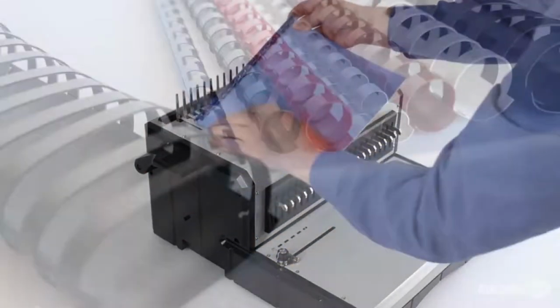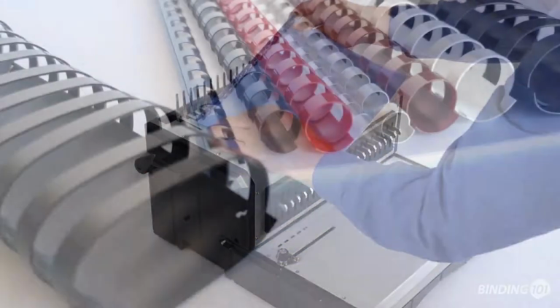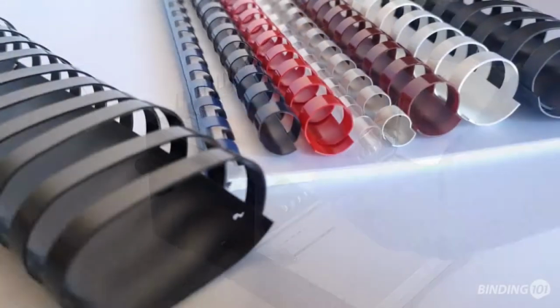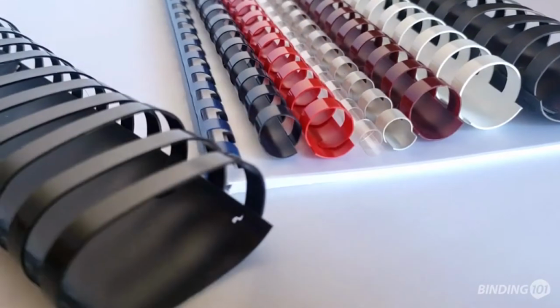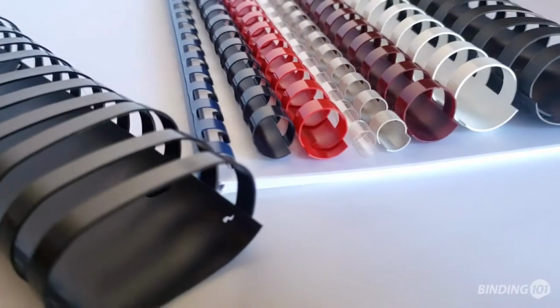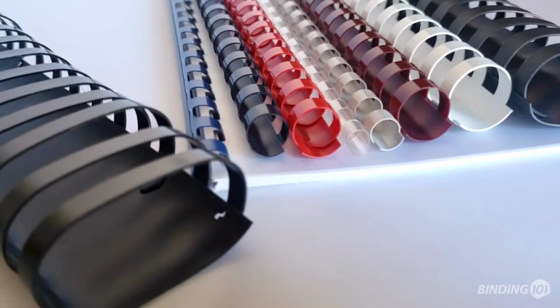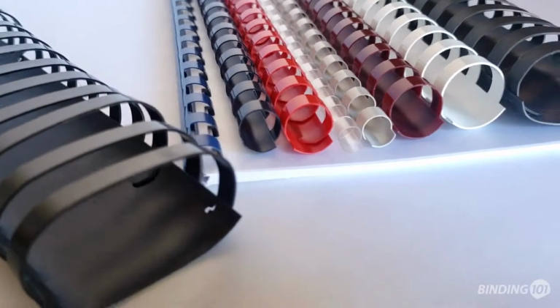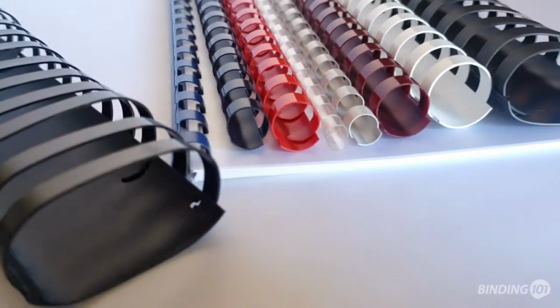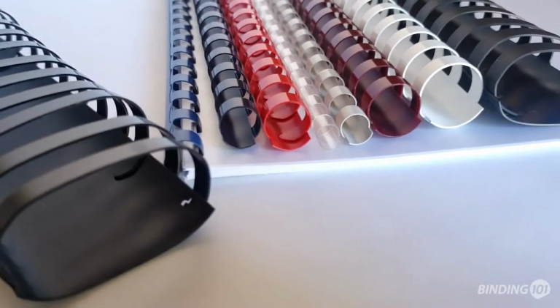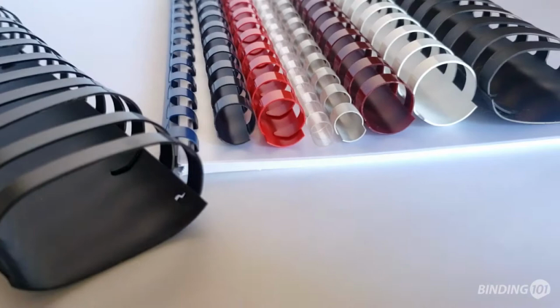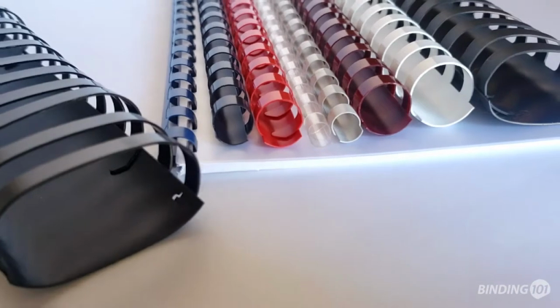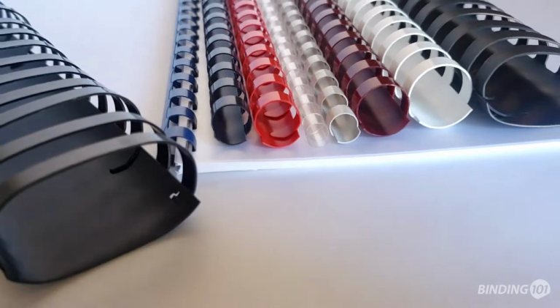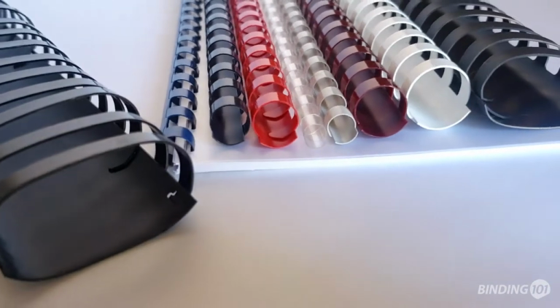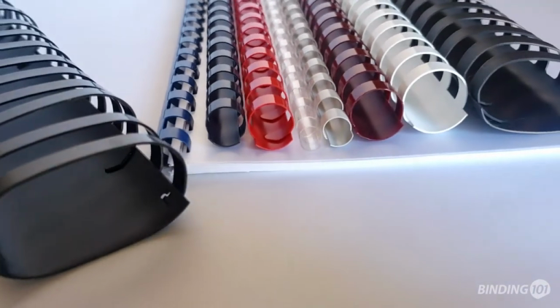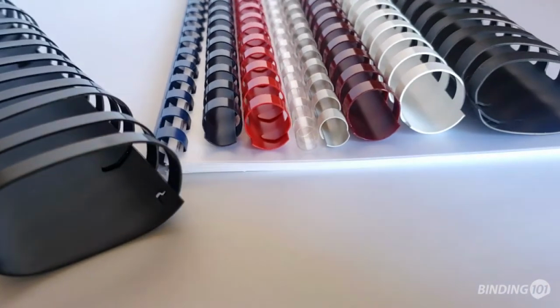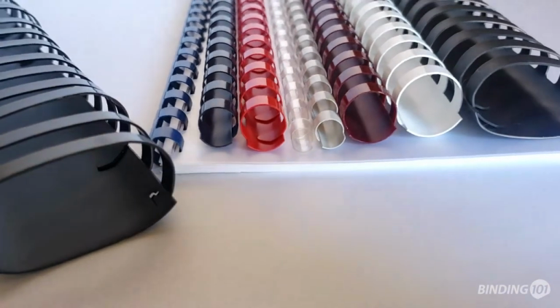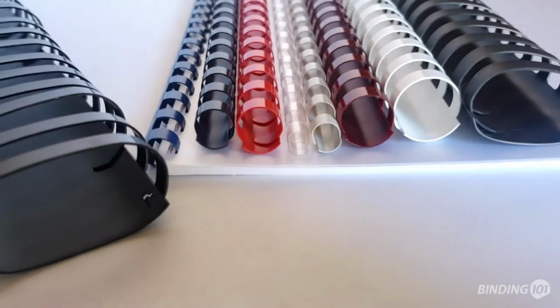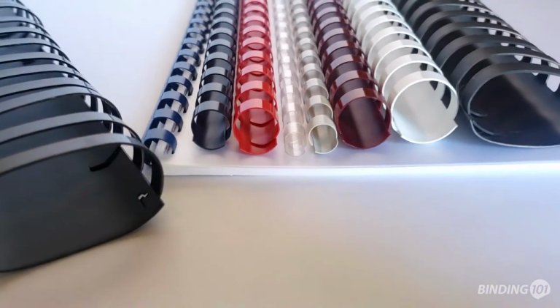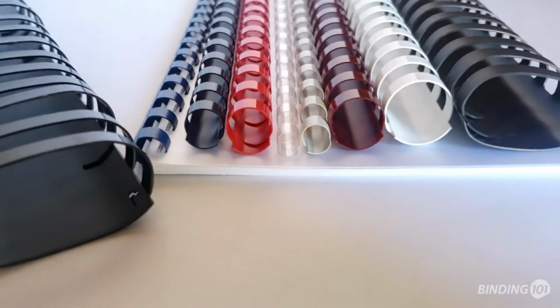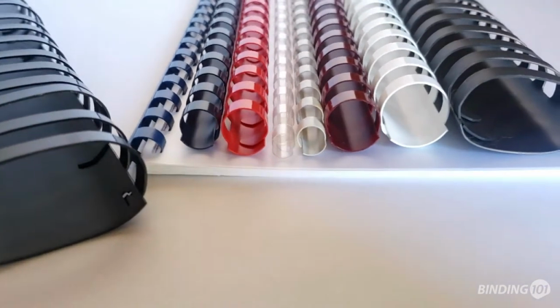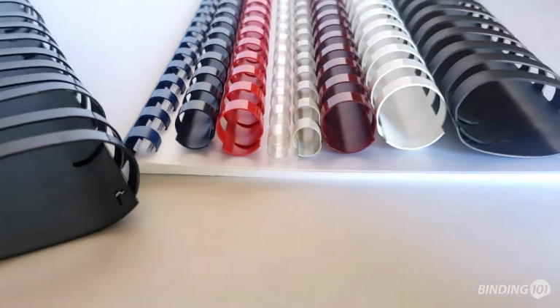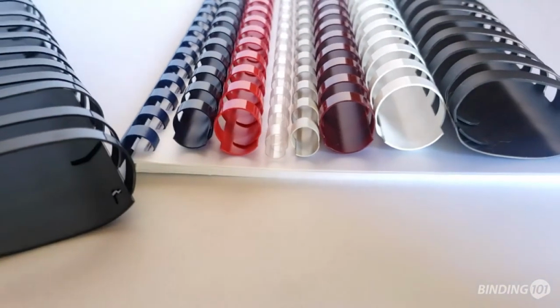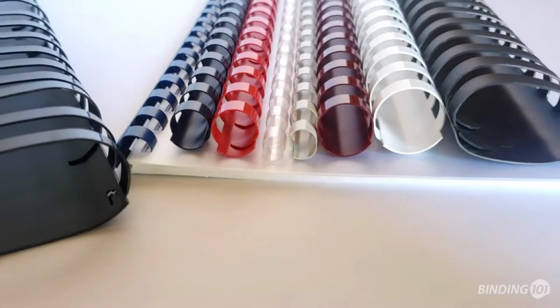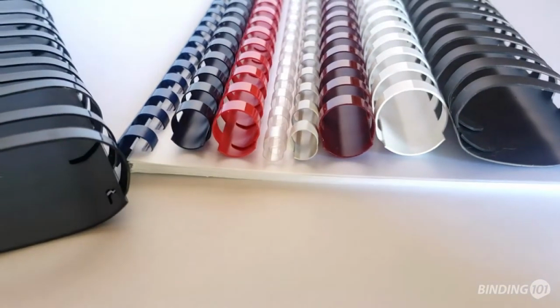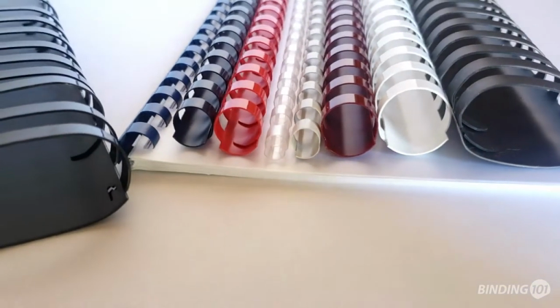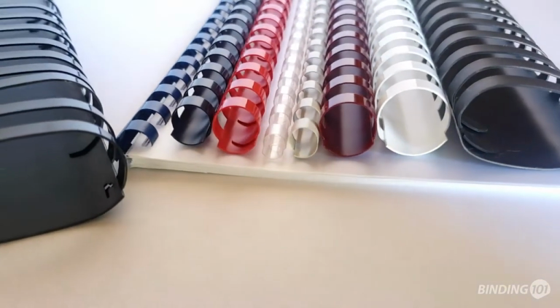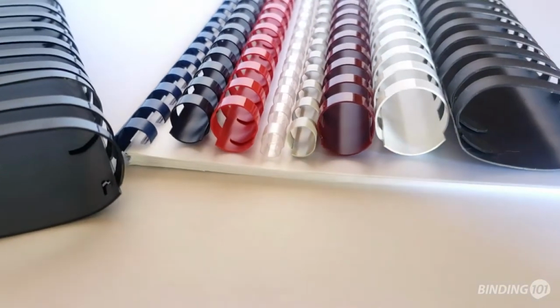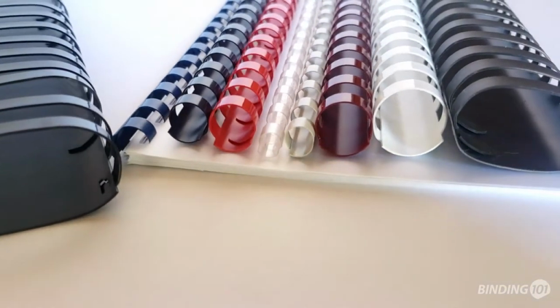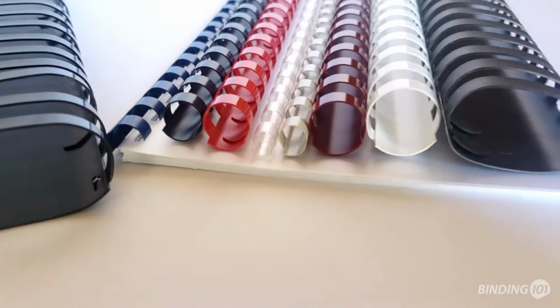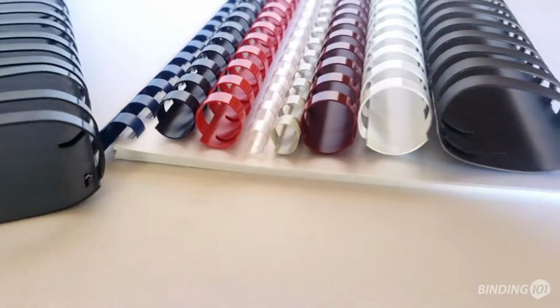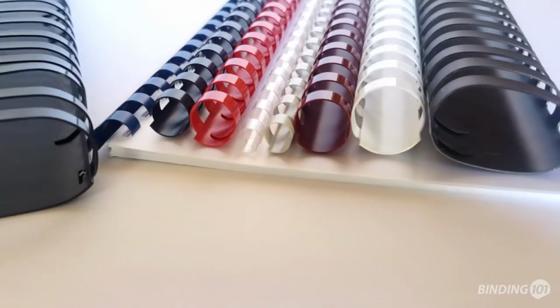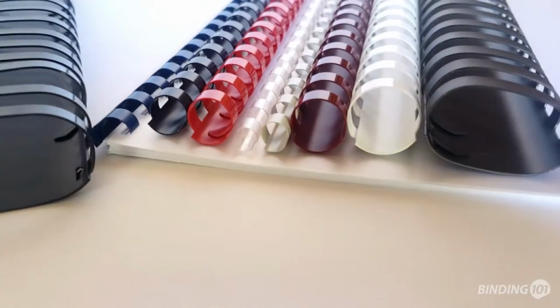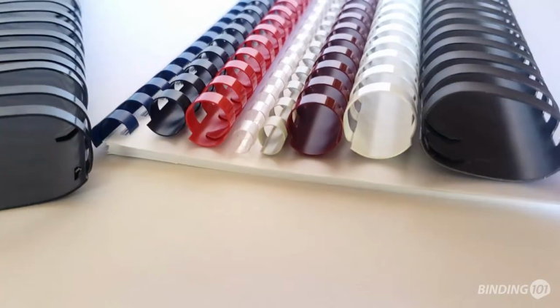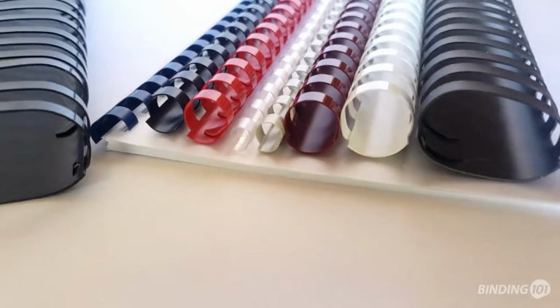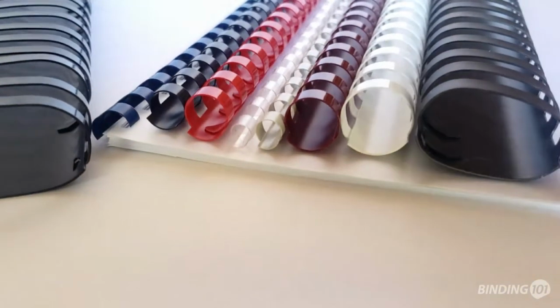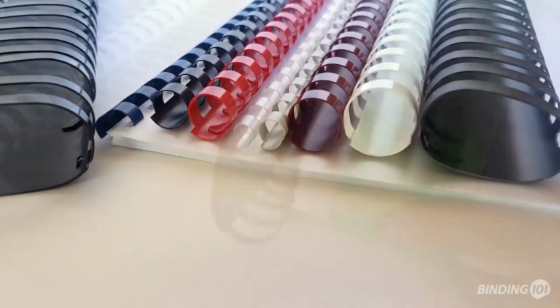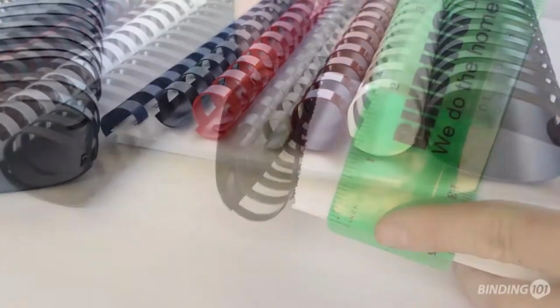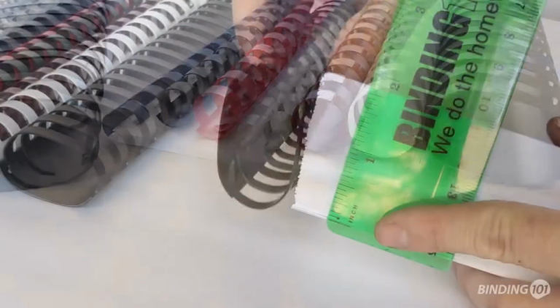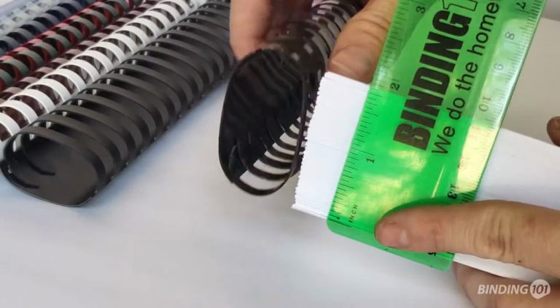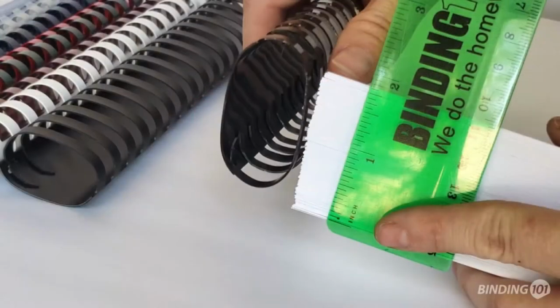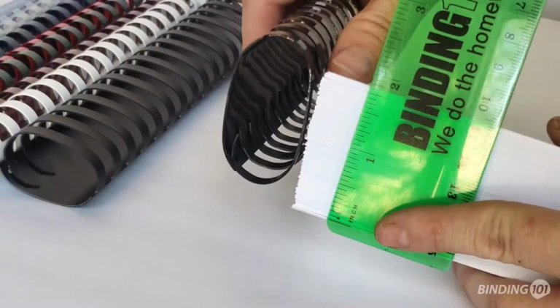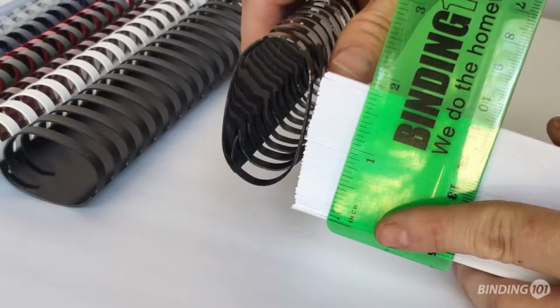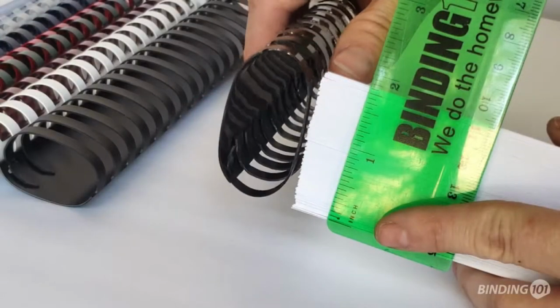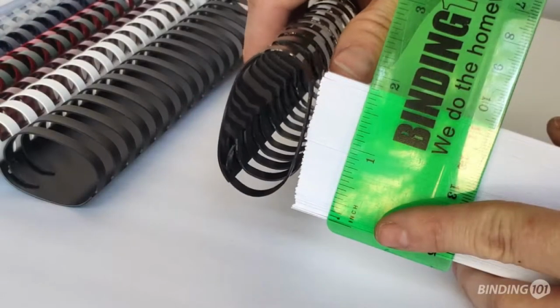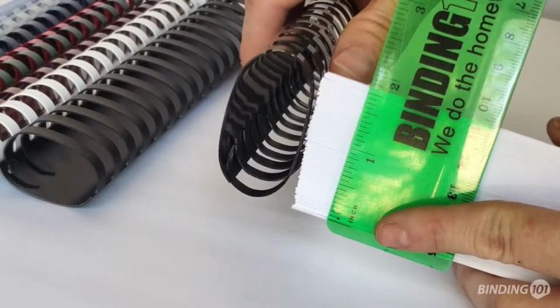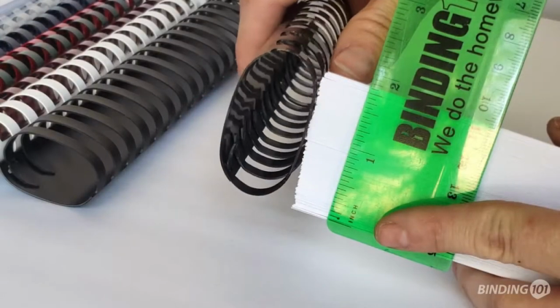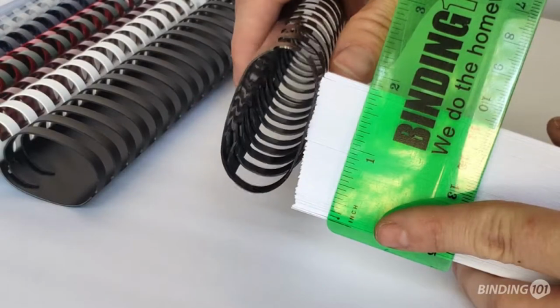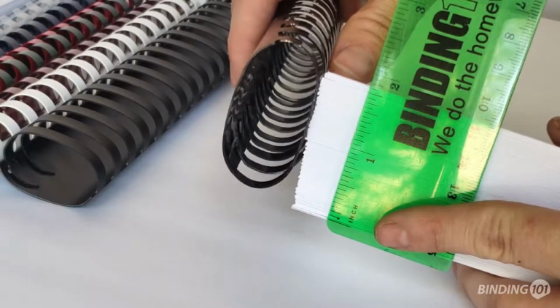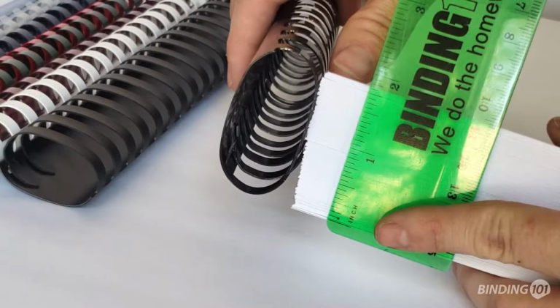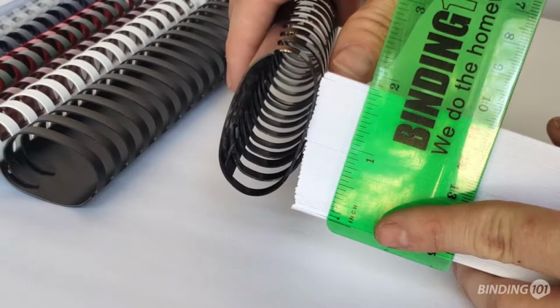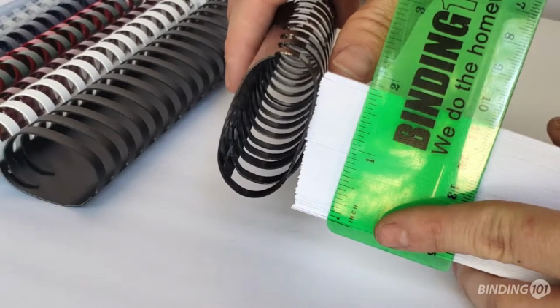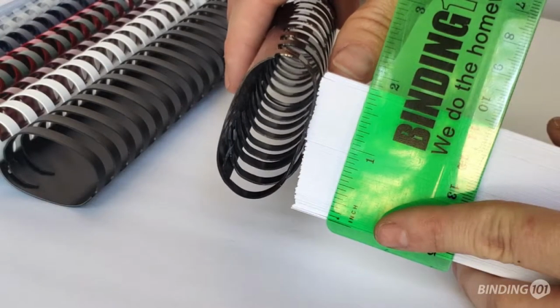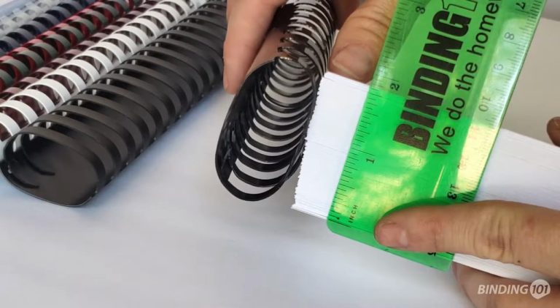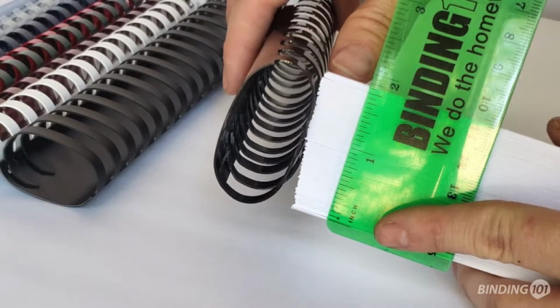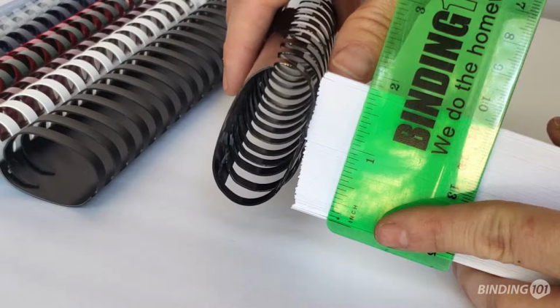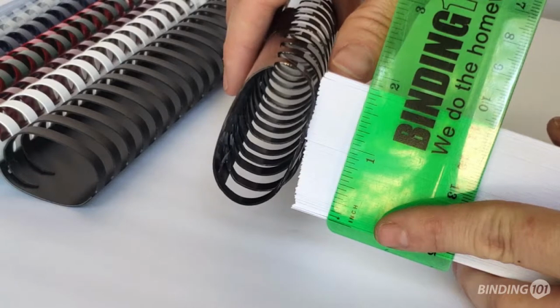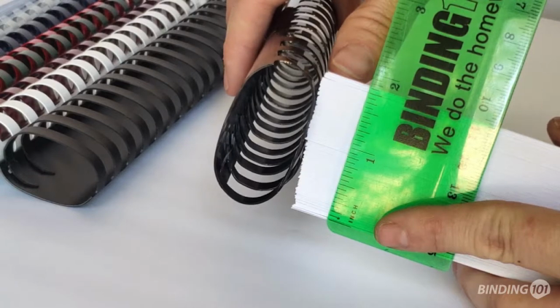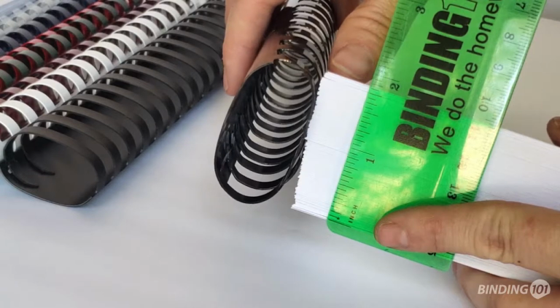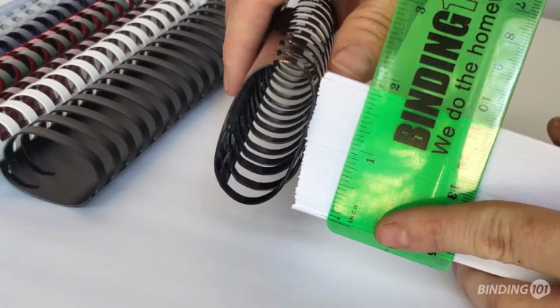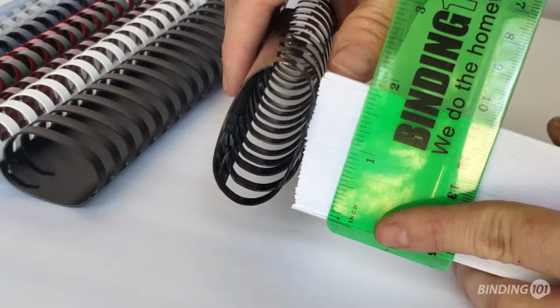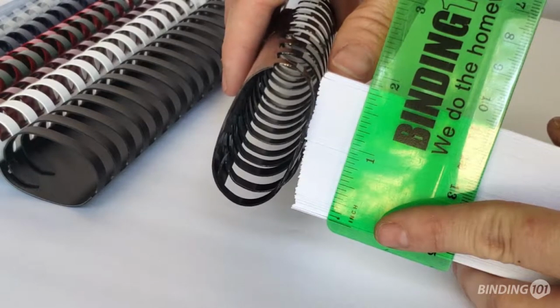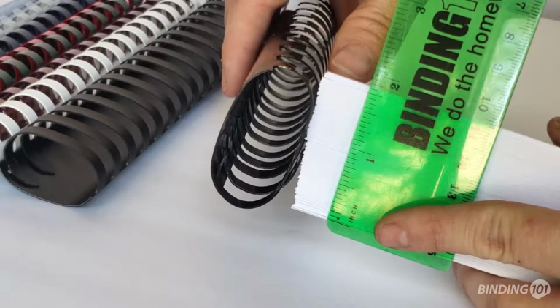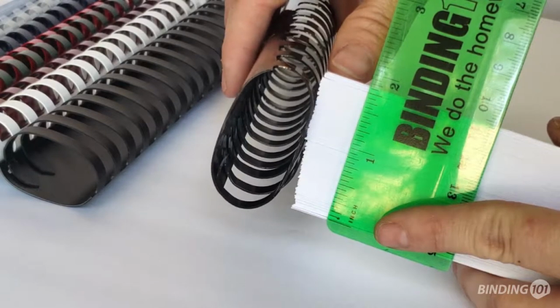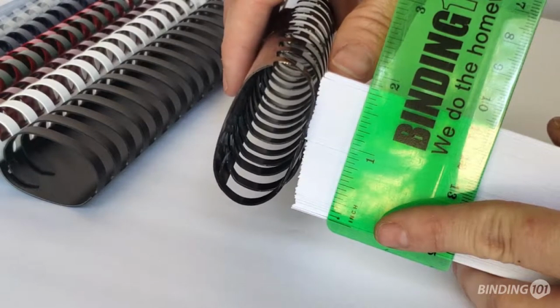The wide range of sizes available means you can easily bind from about 10 sheets up to 425 sheets, or nearly a 2 inch thick stack.